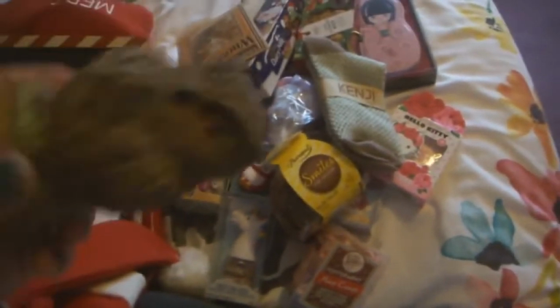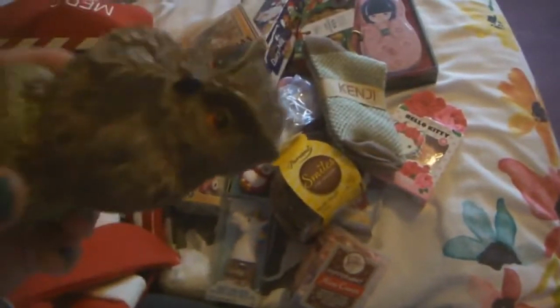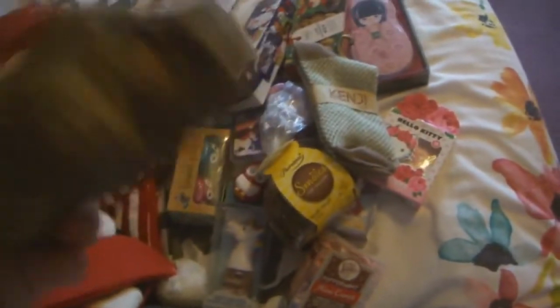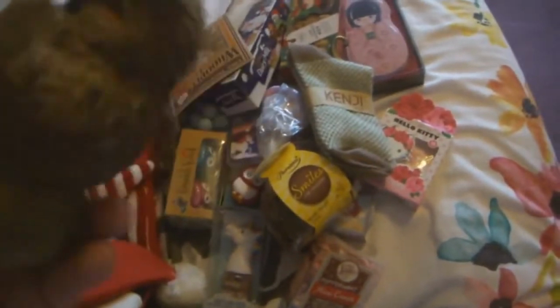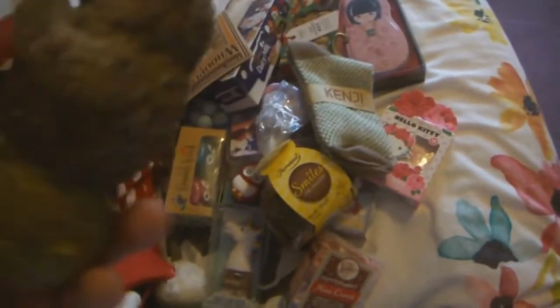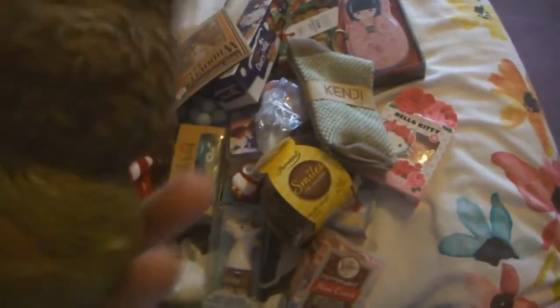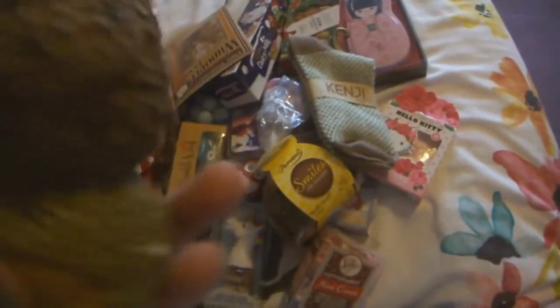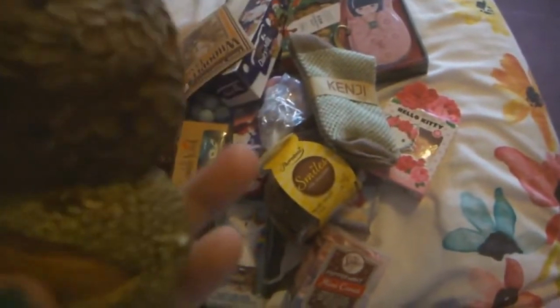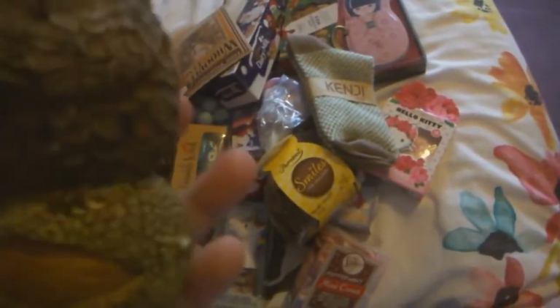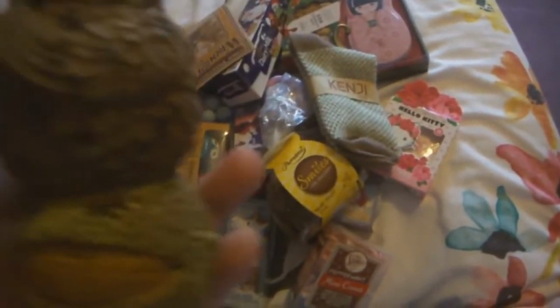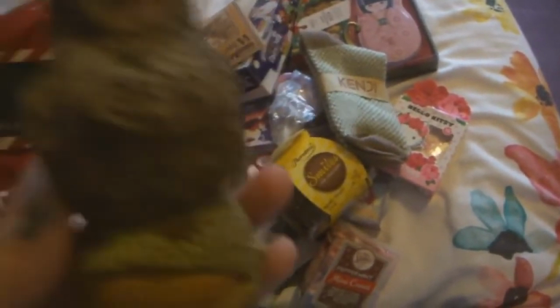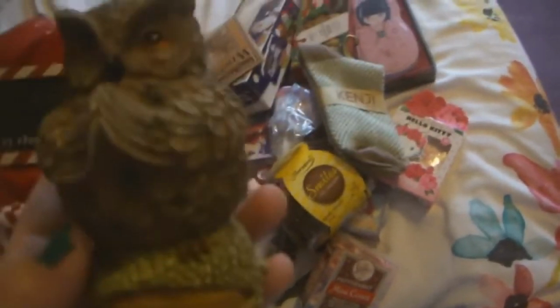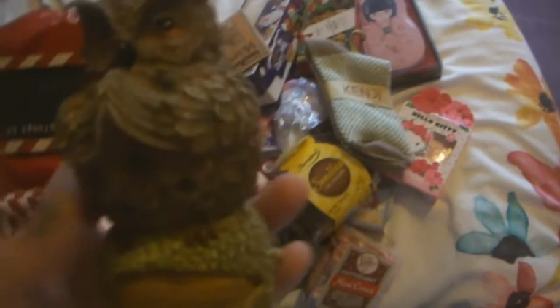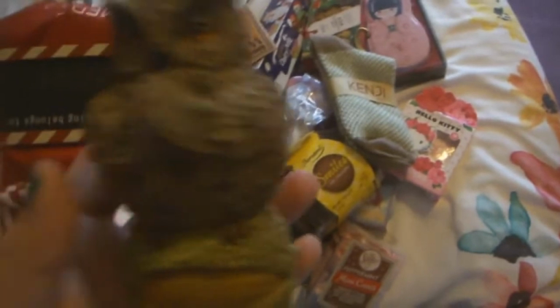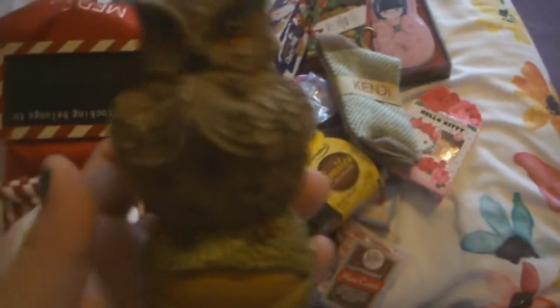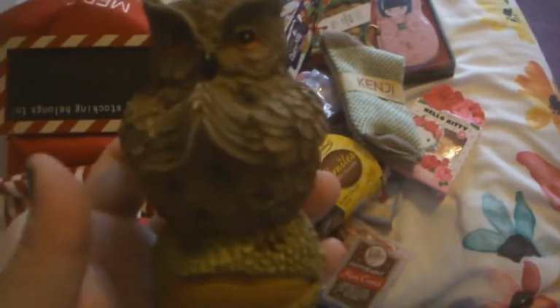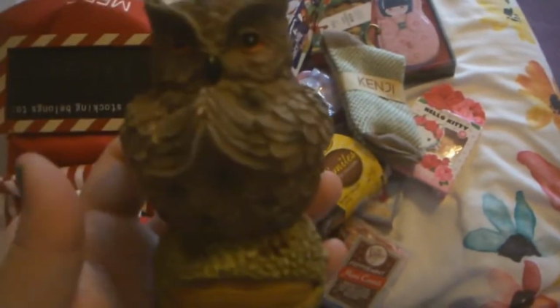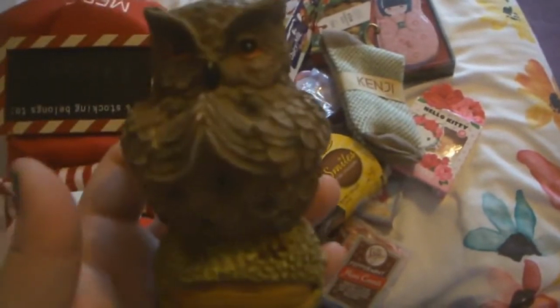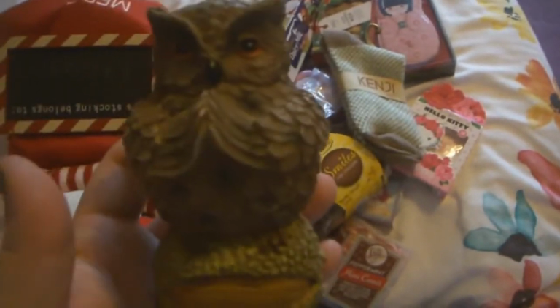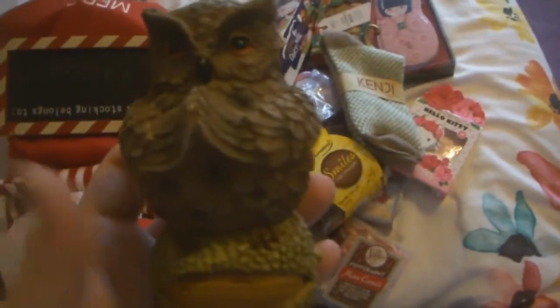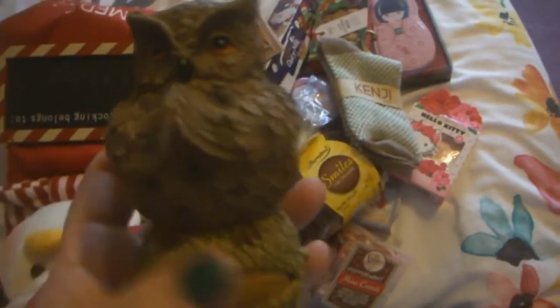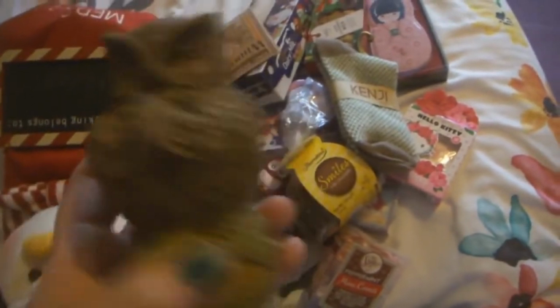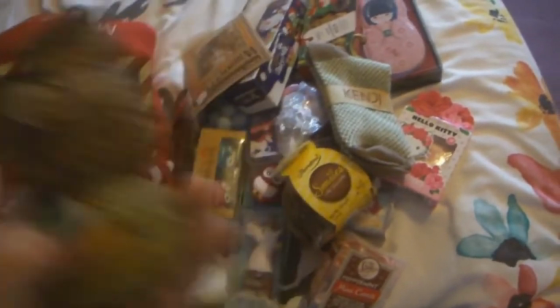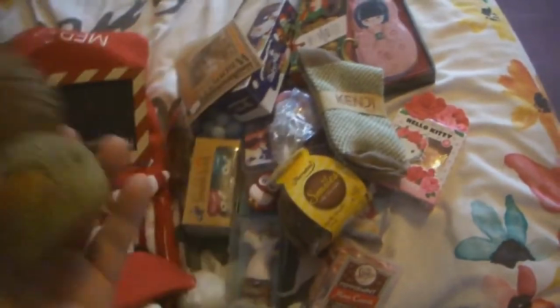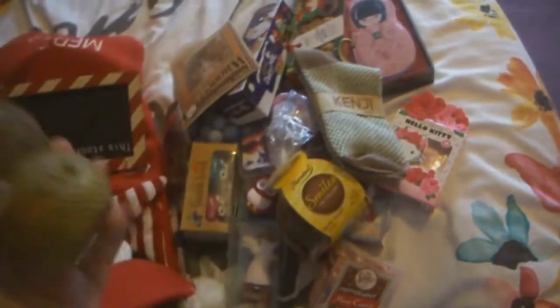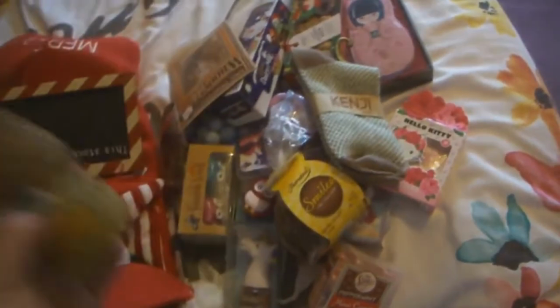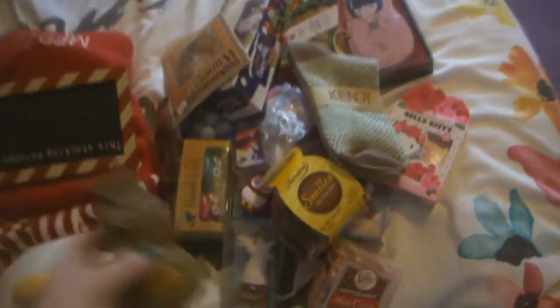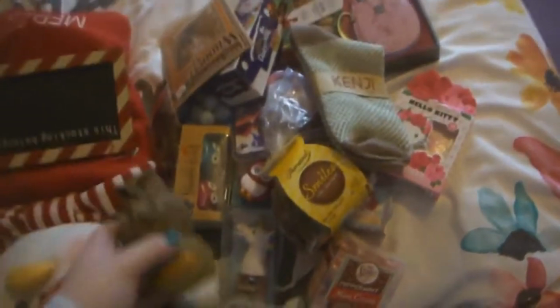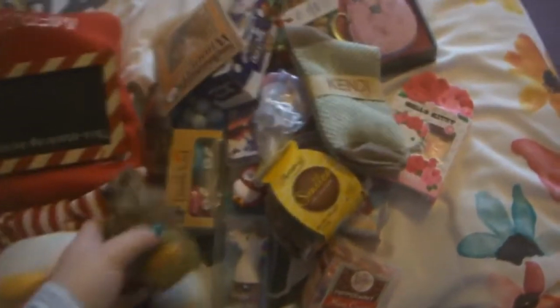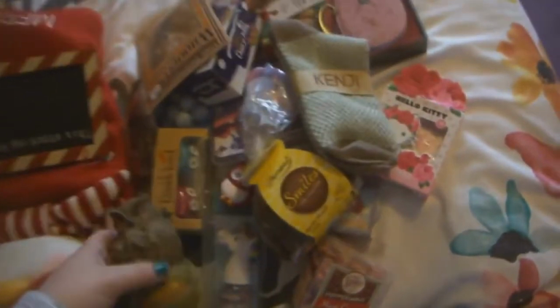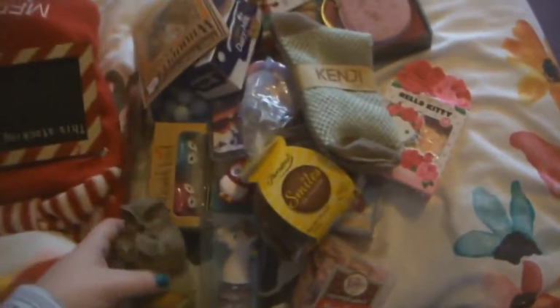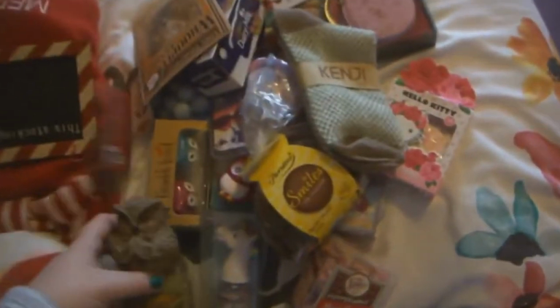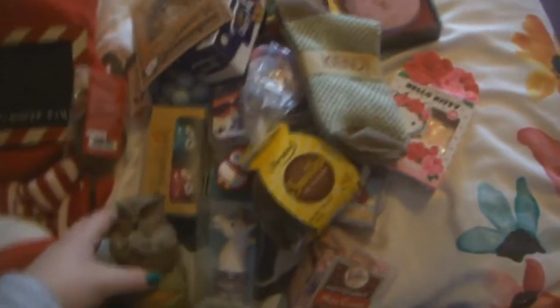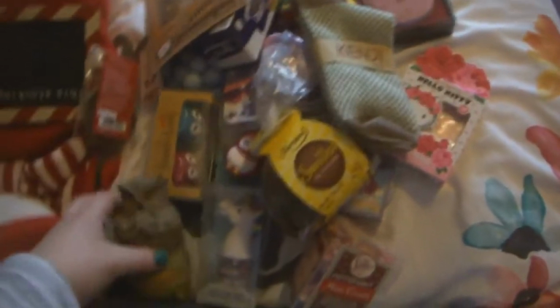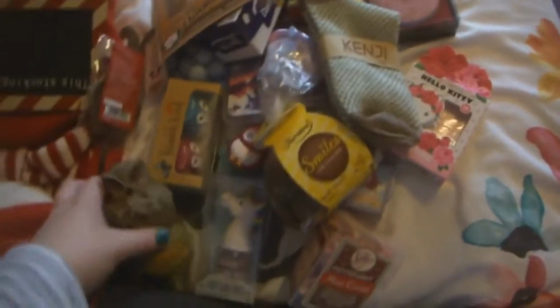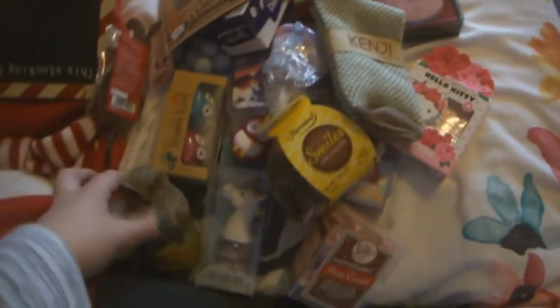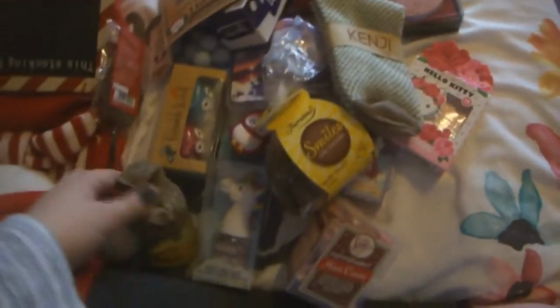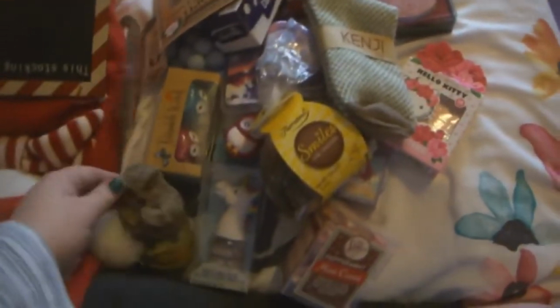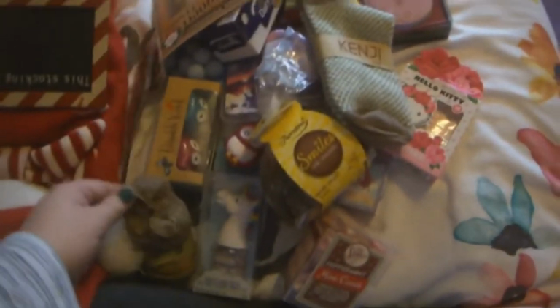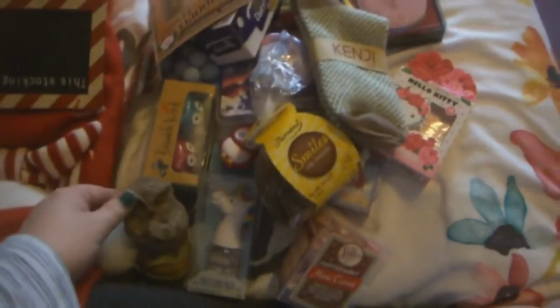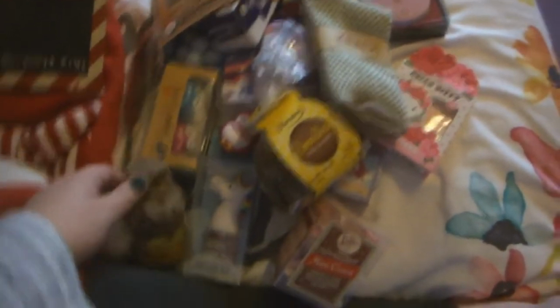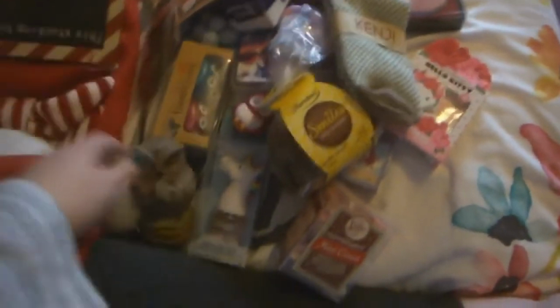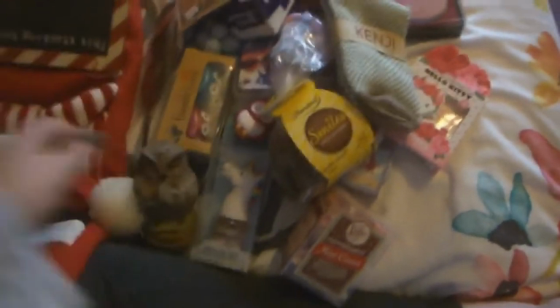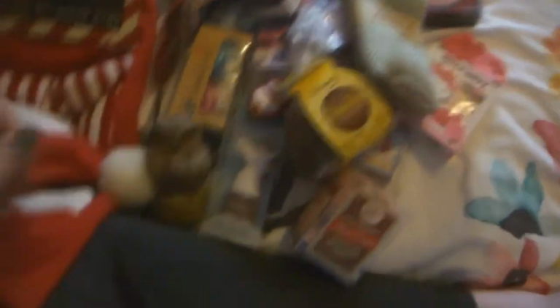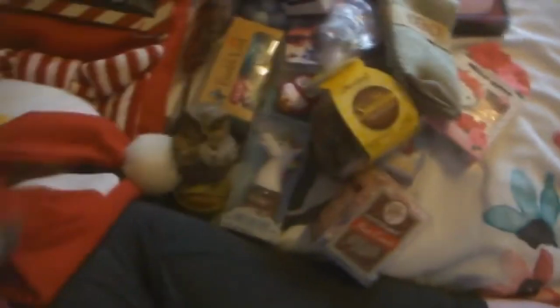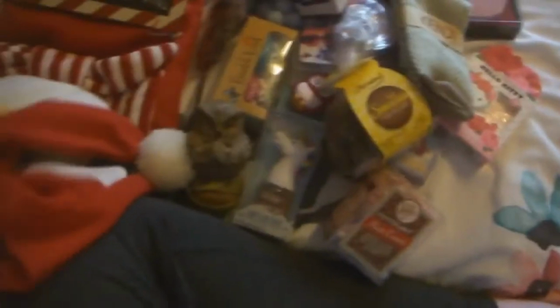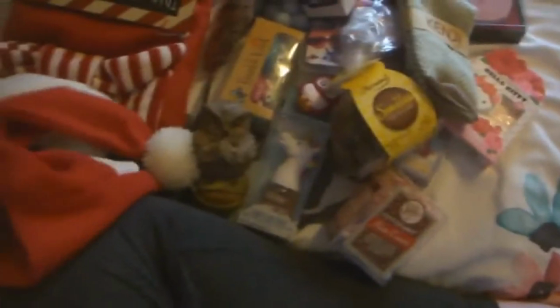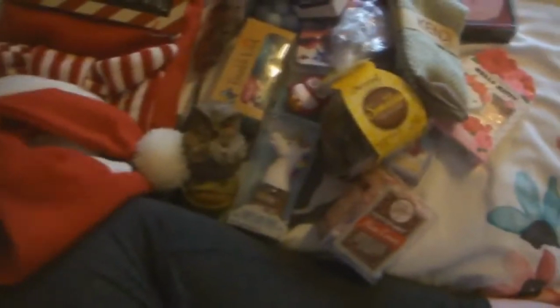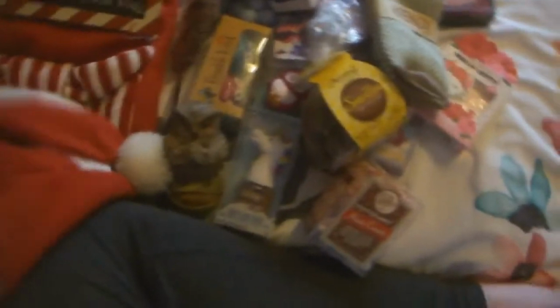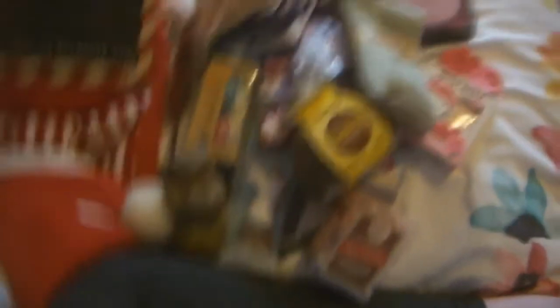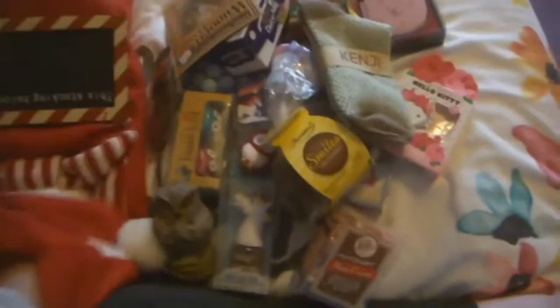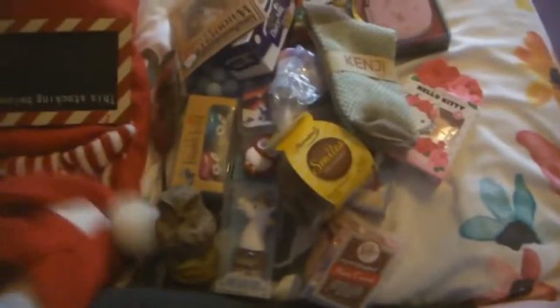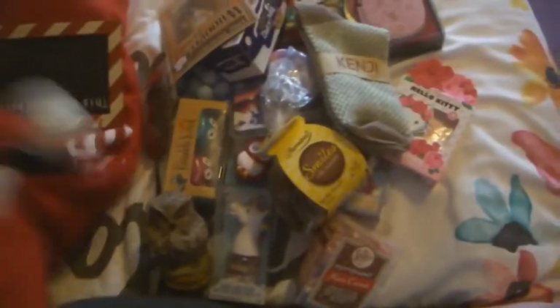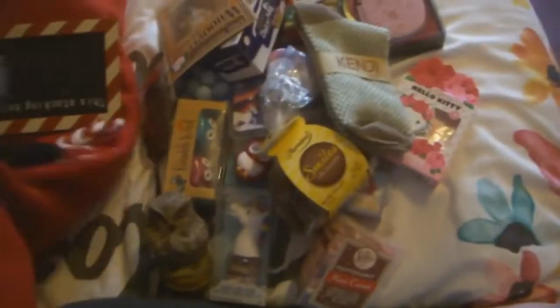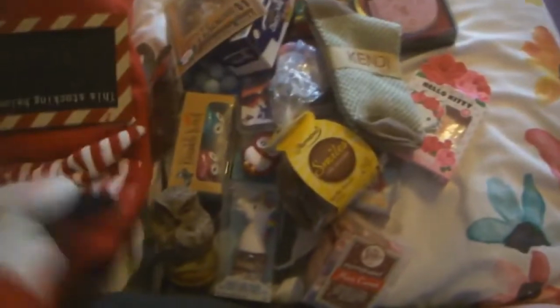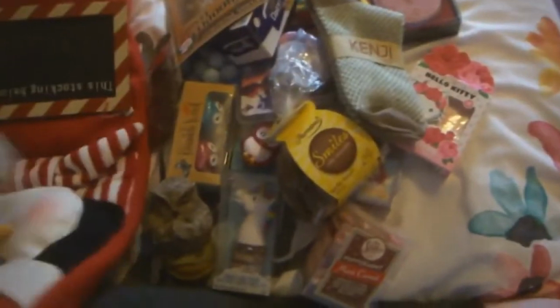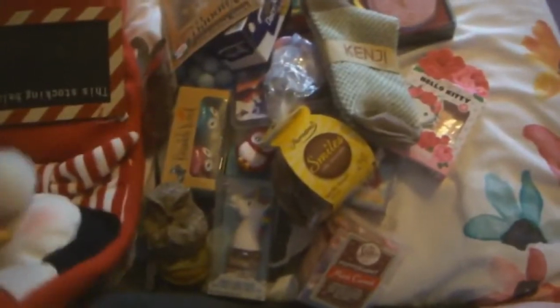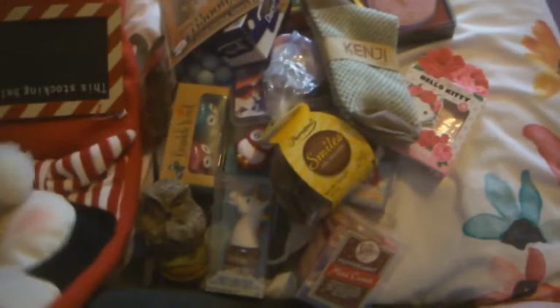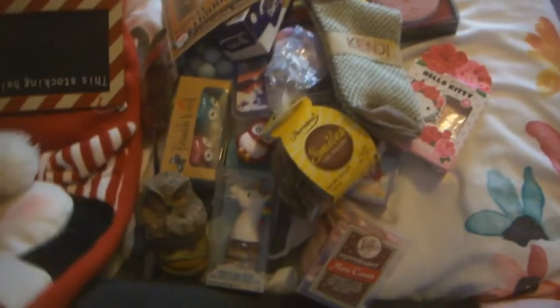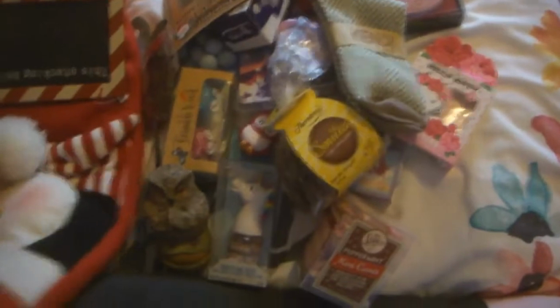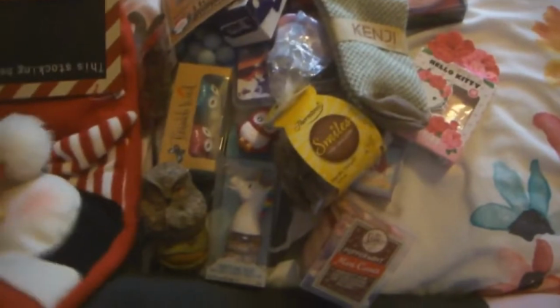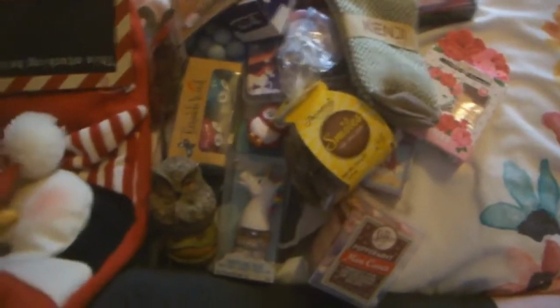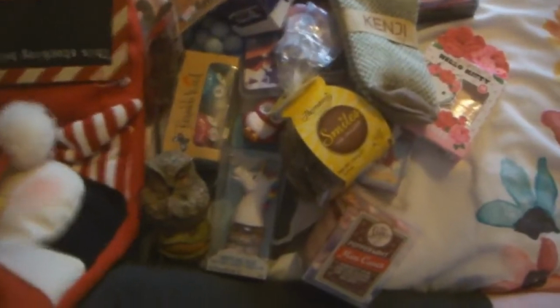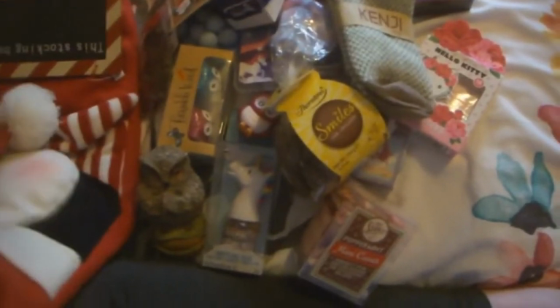I got an owl. You know I love owls — you should know this by now.